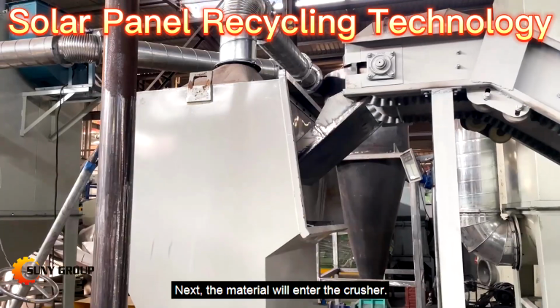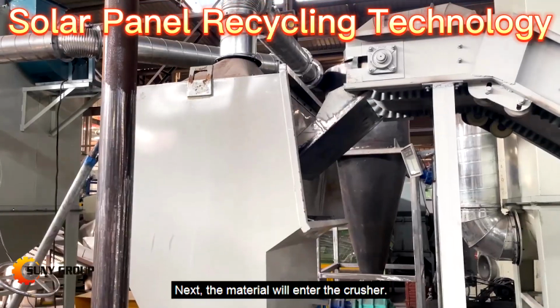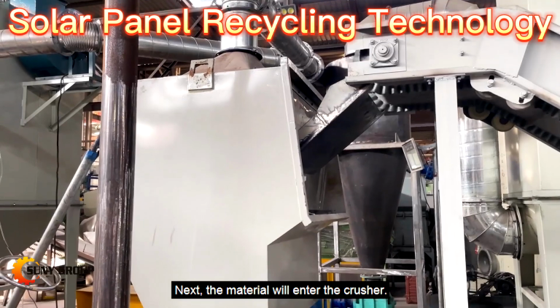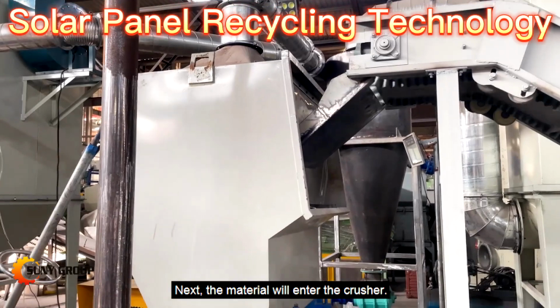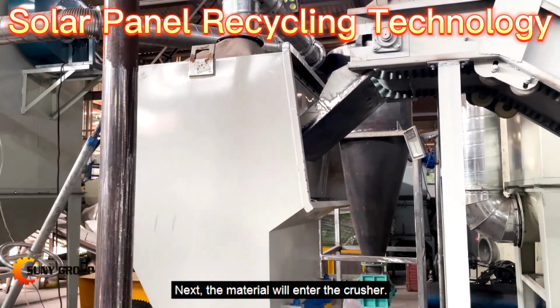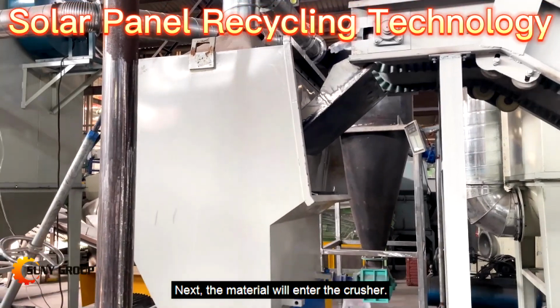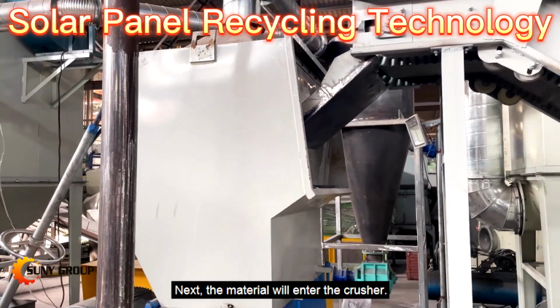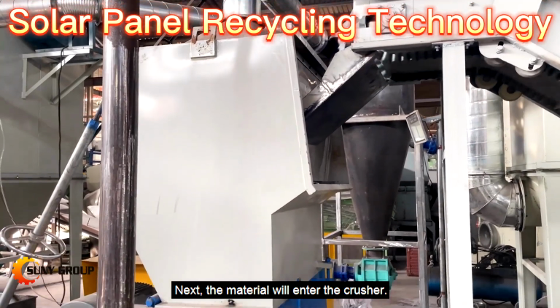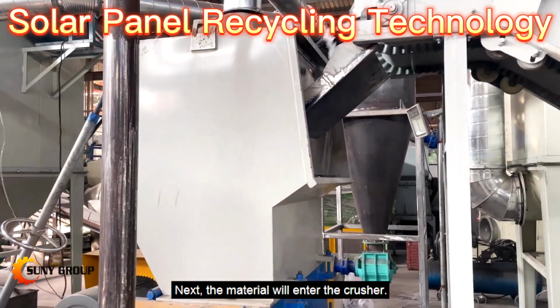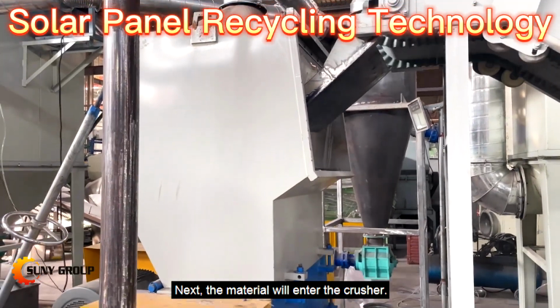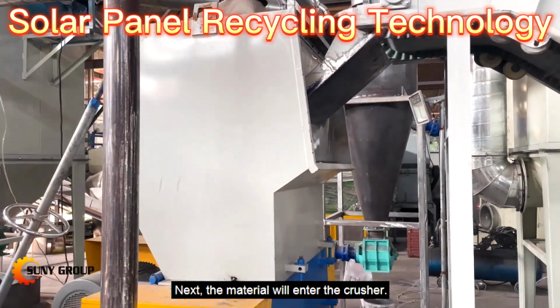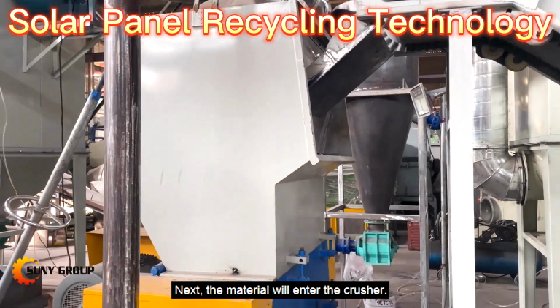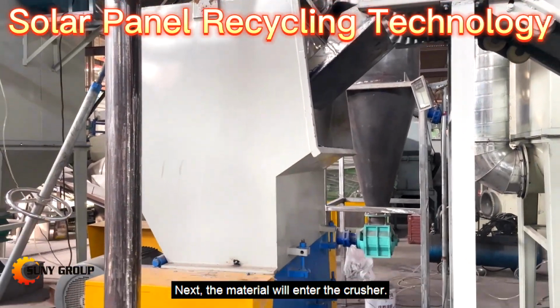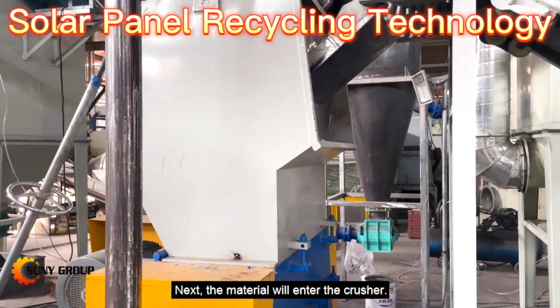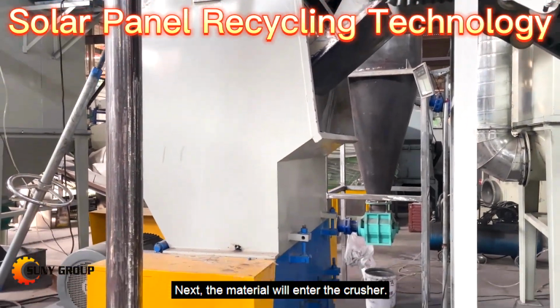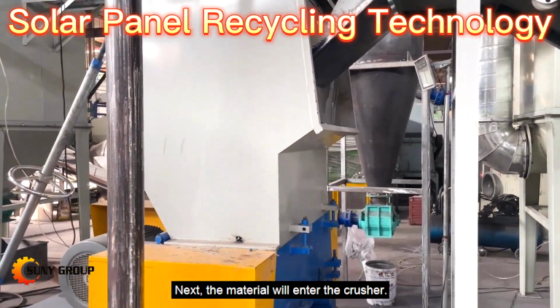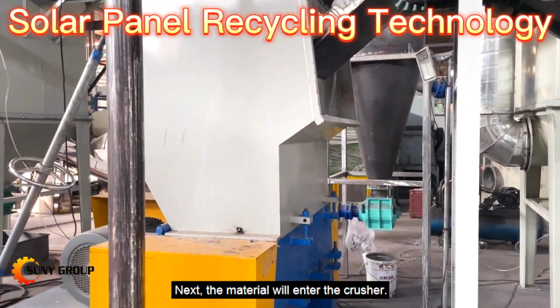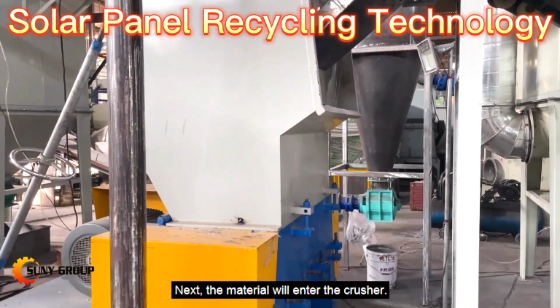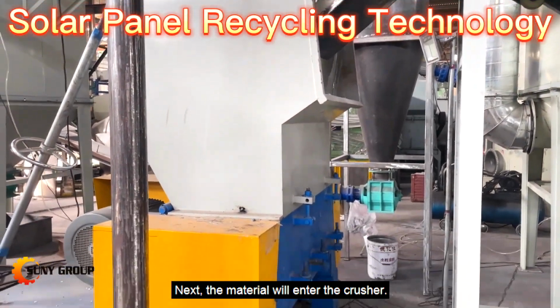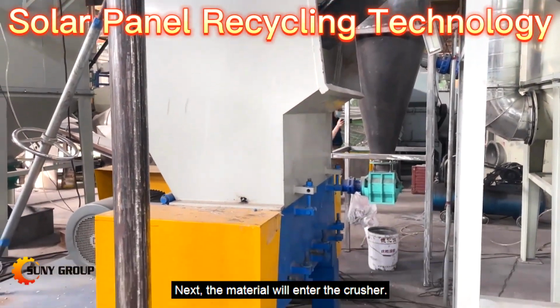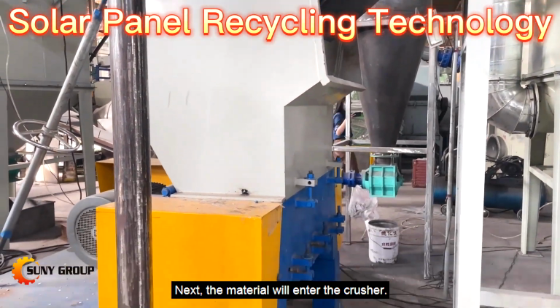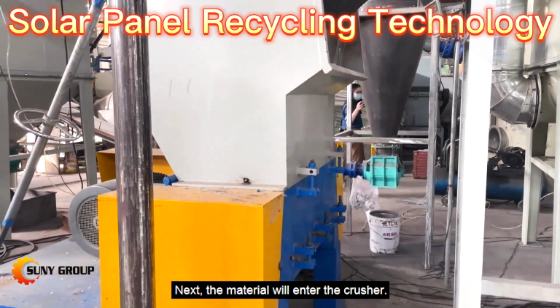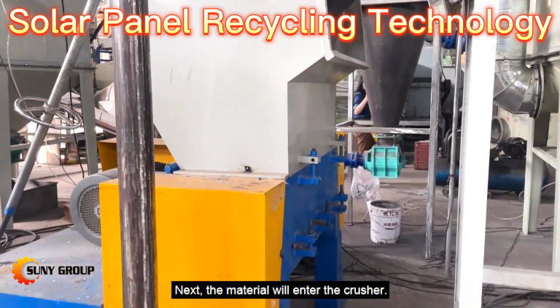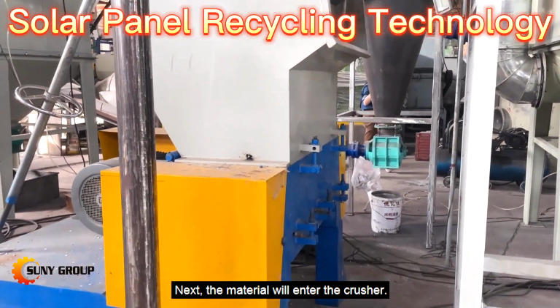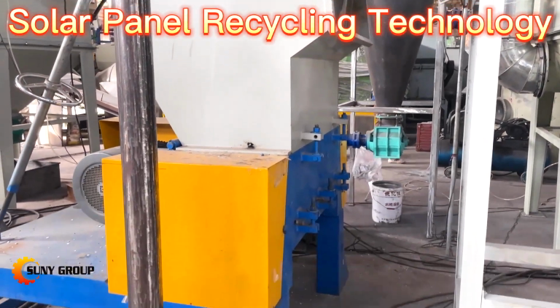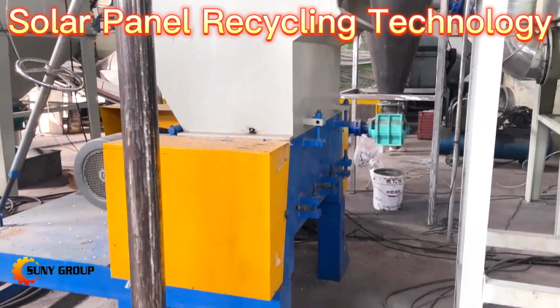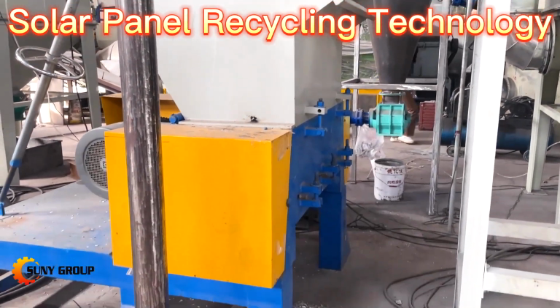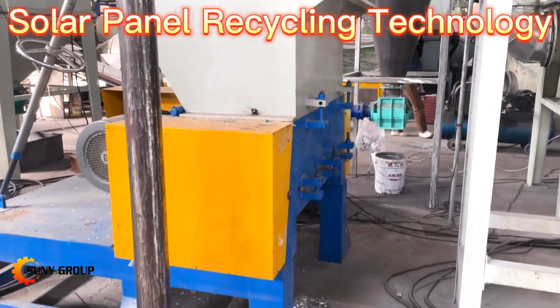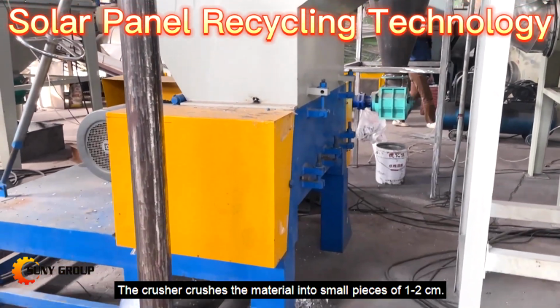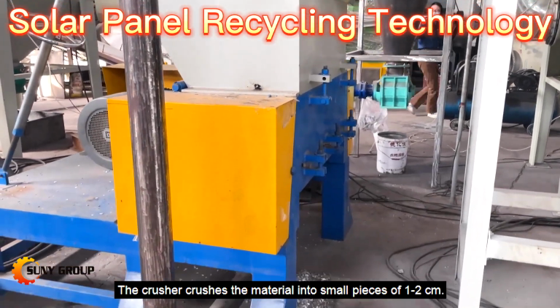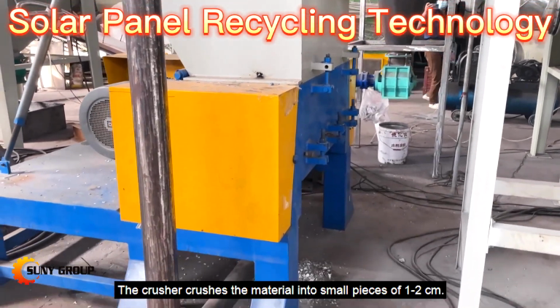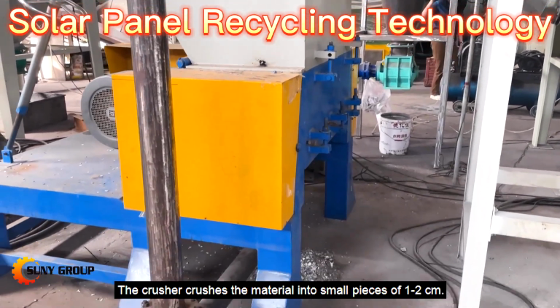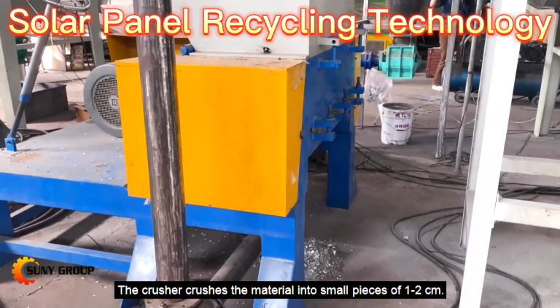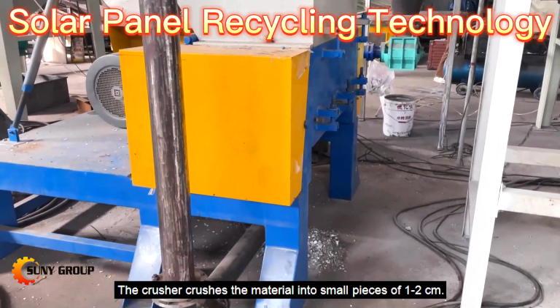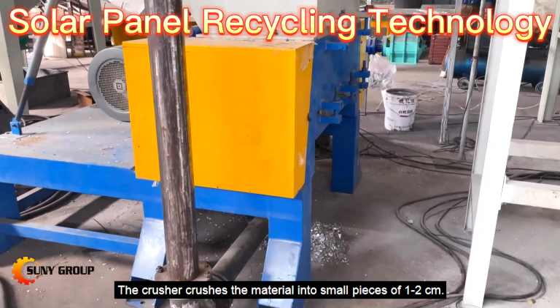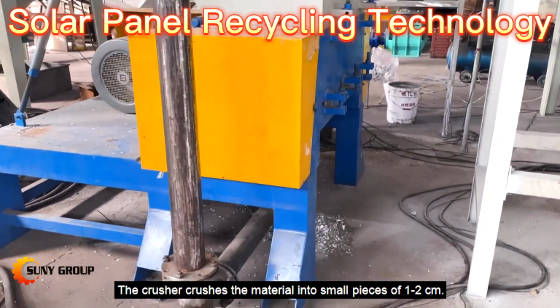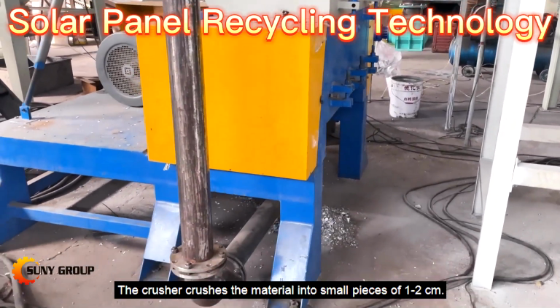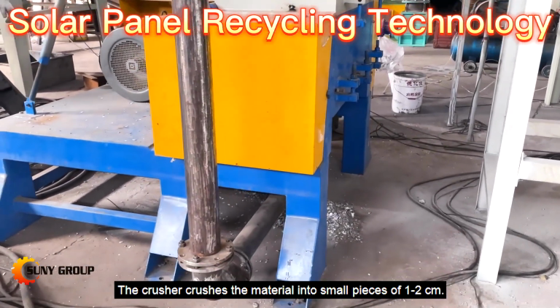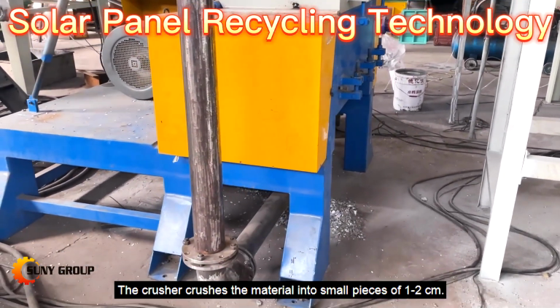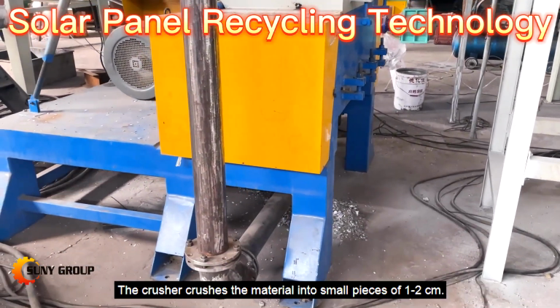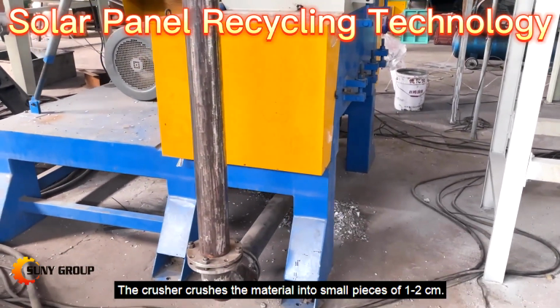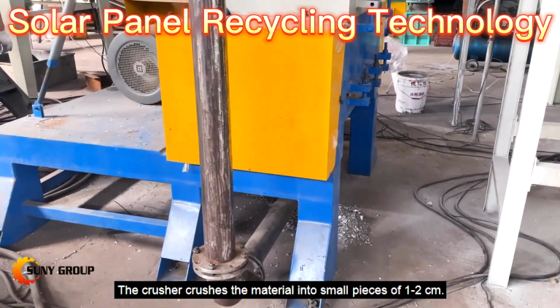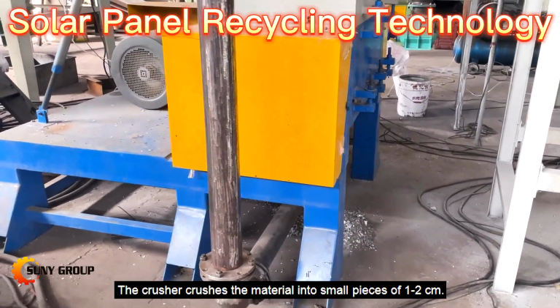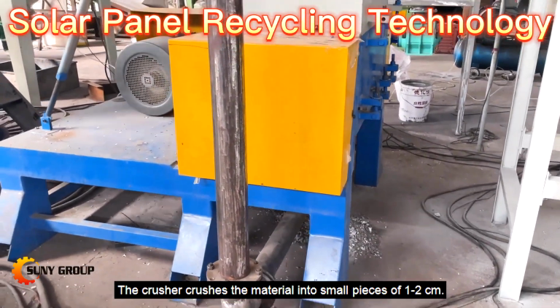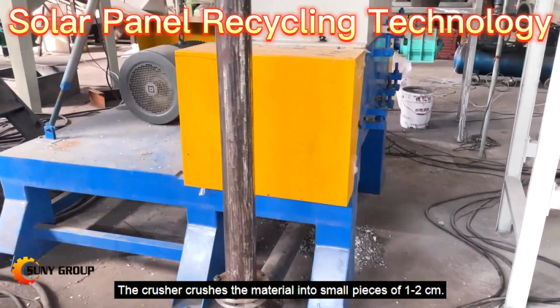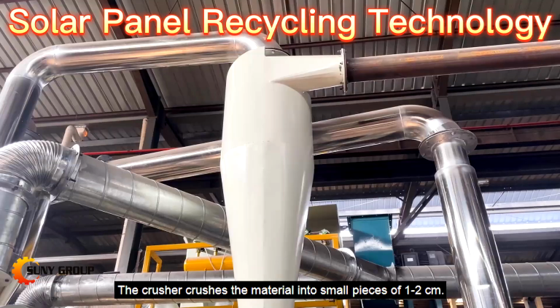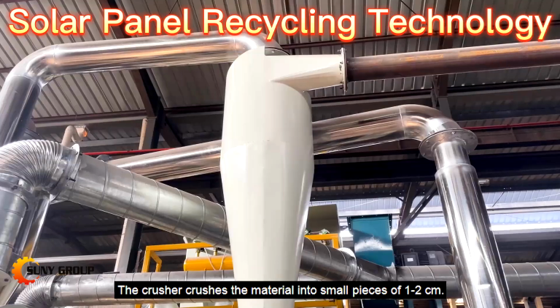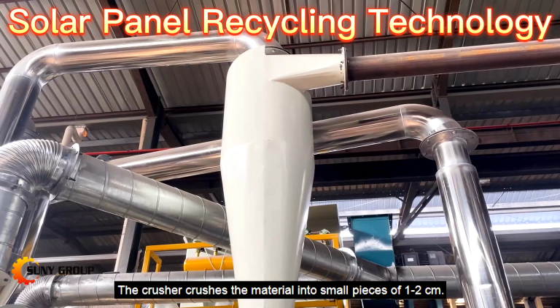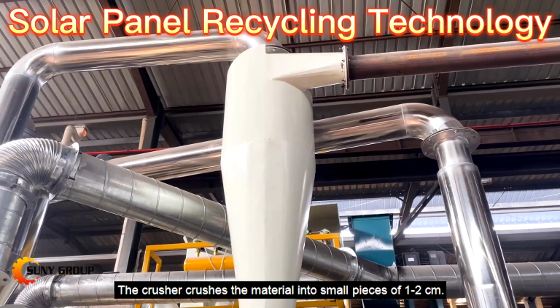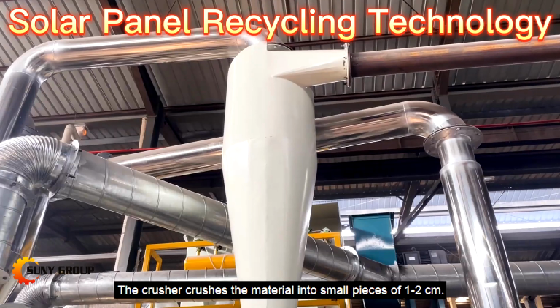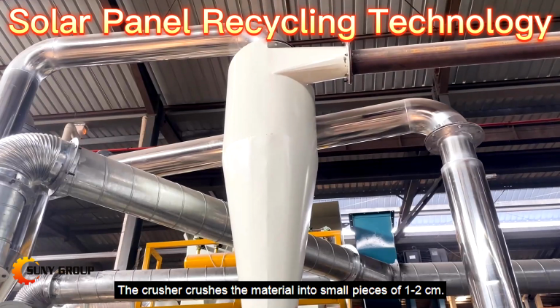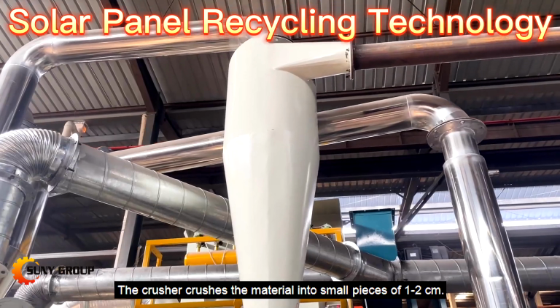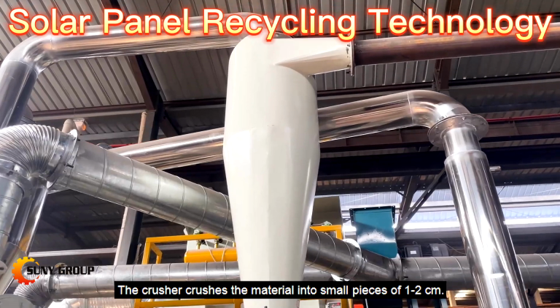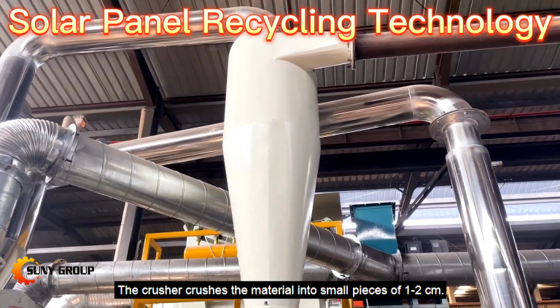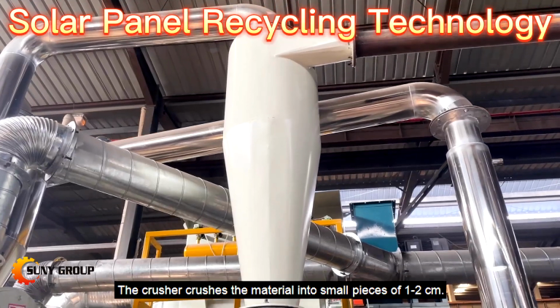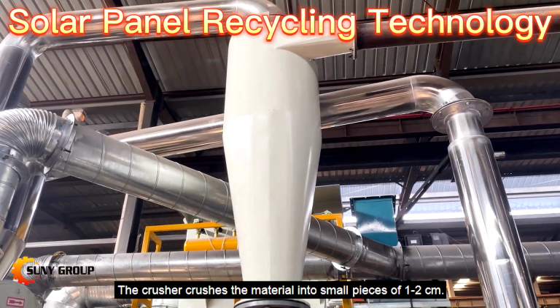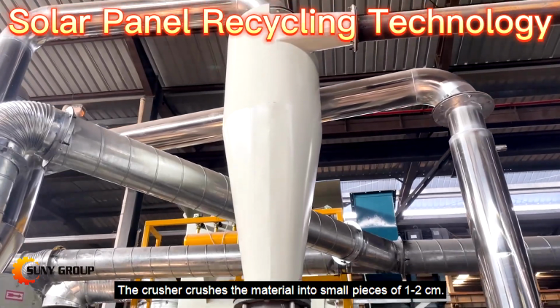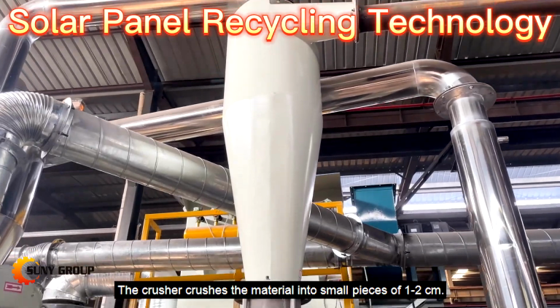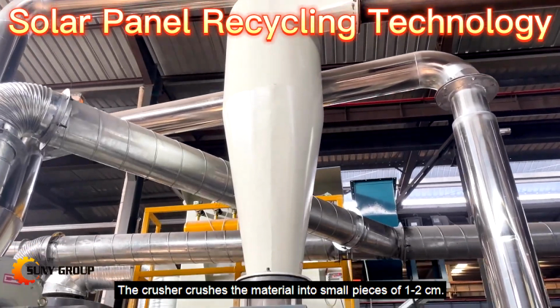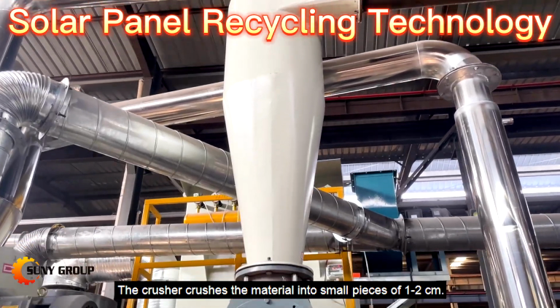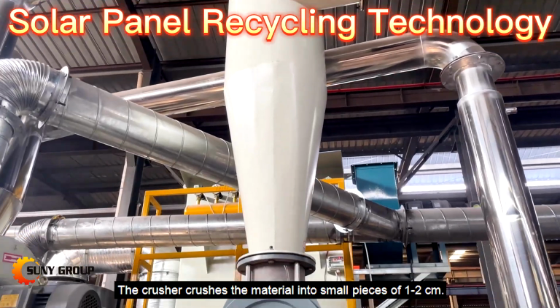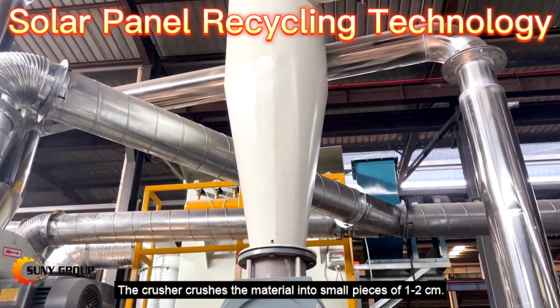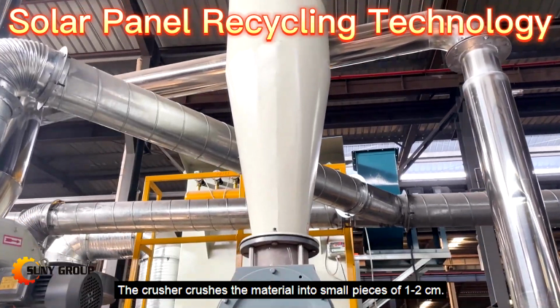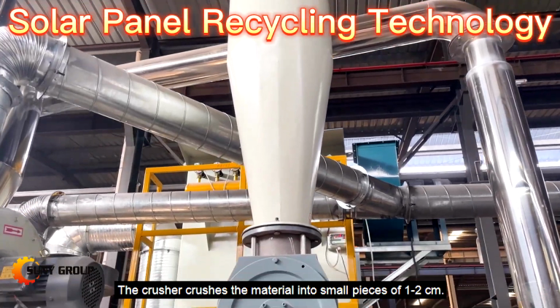Next, the material will enter the crusher. The crusher crushes the material into small pieces of 1 to 2 cm.